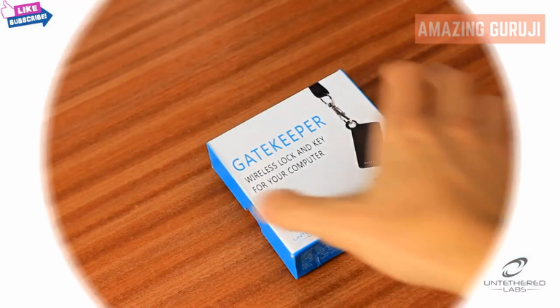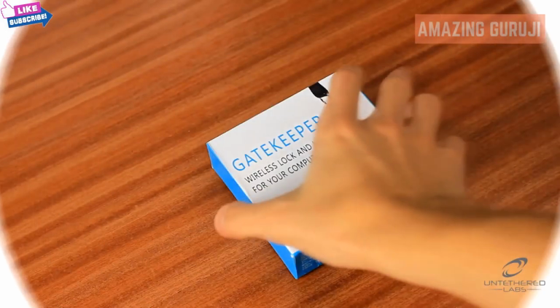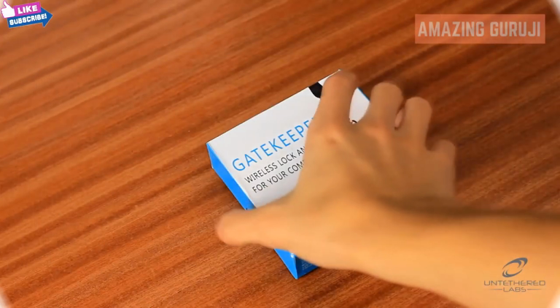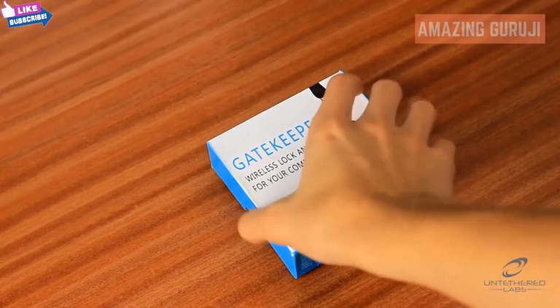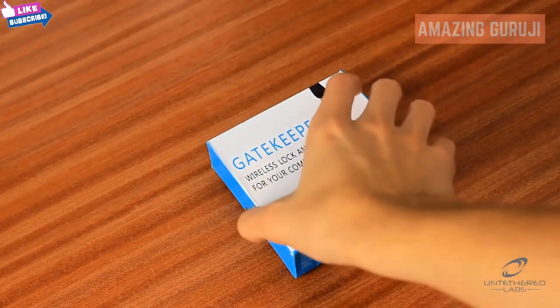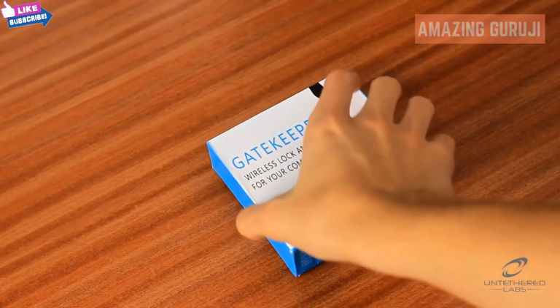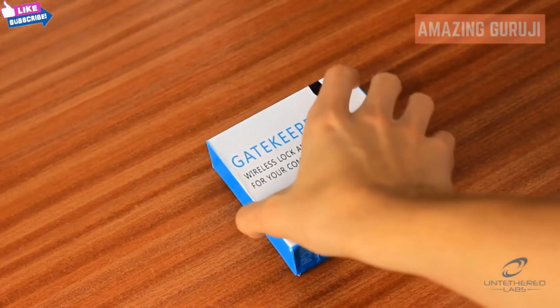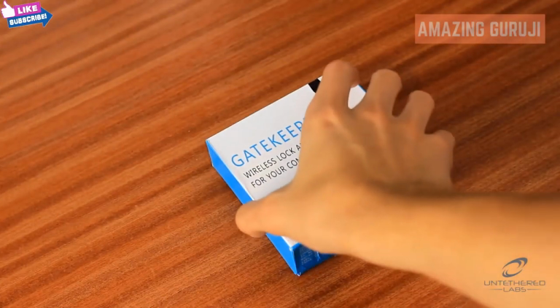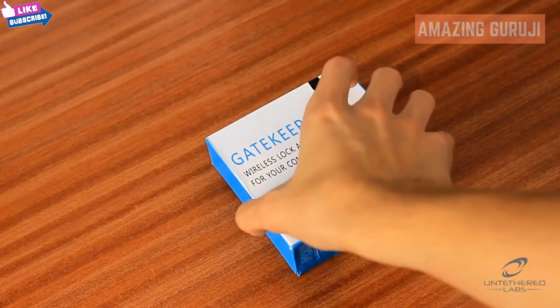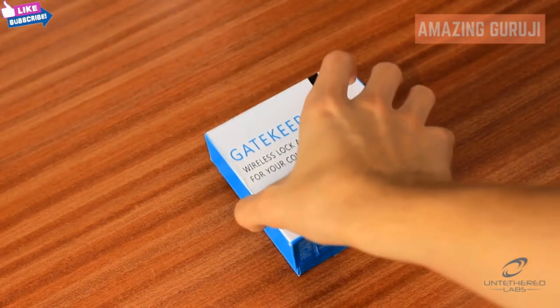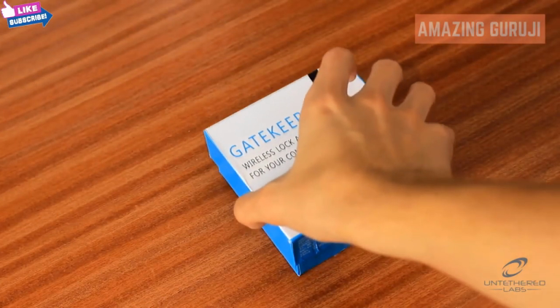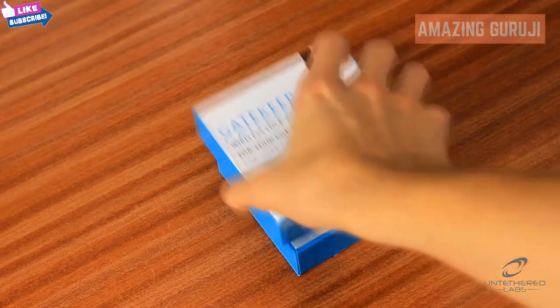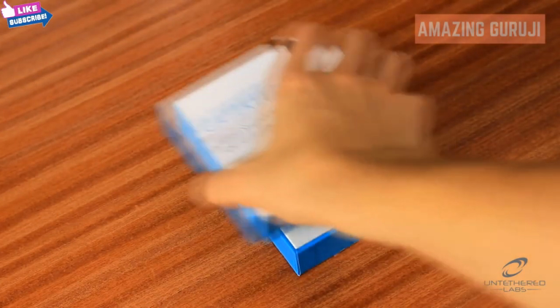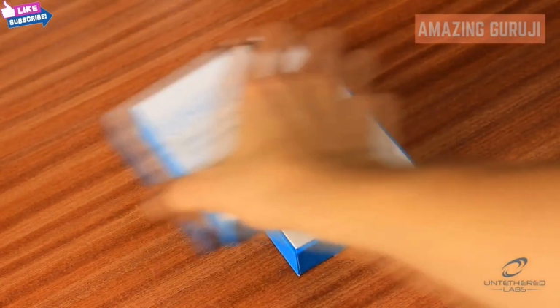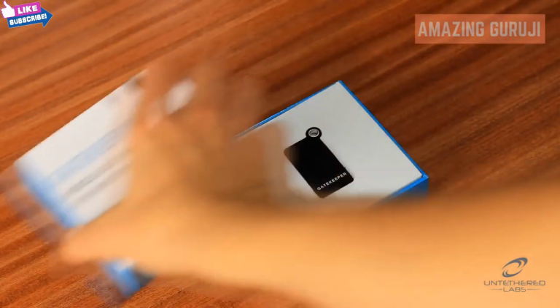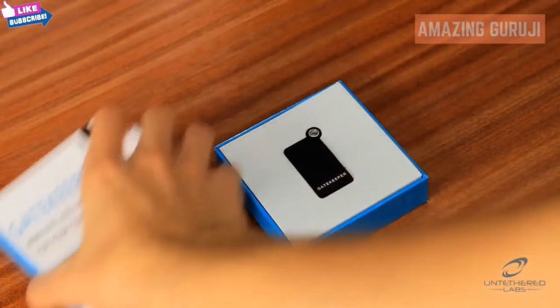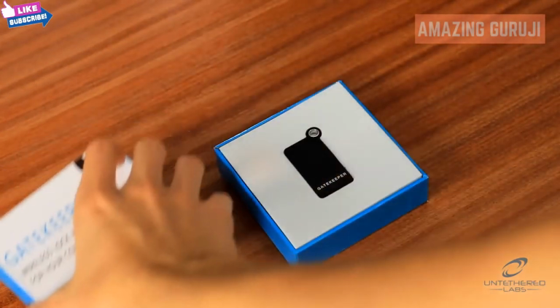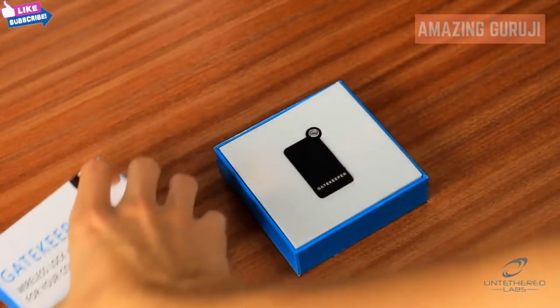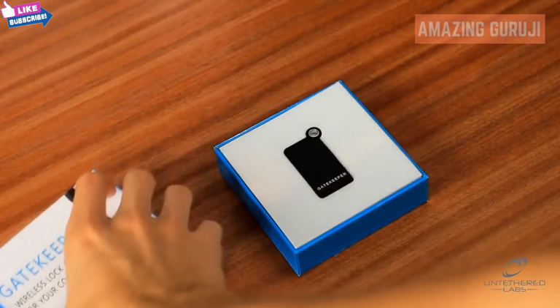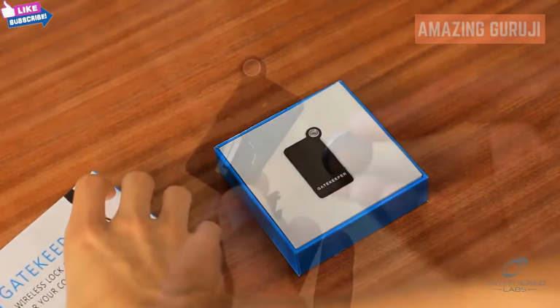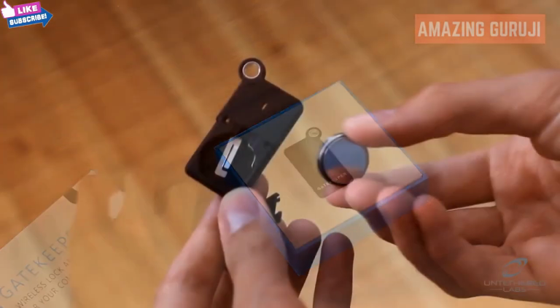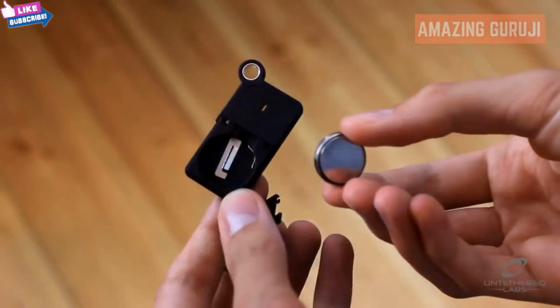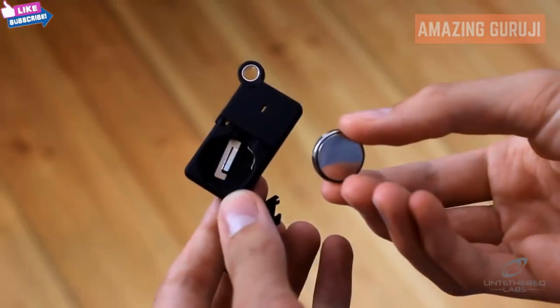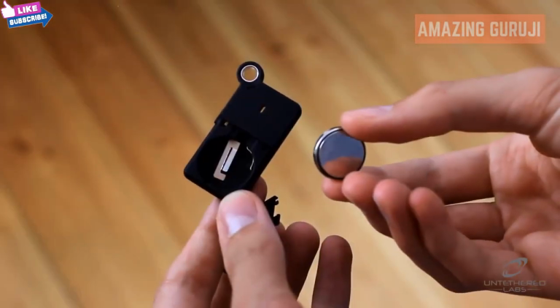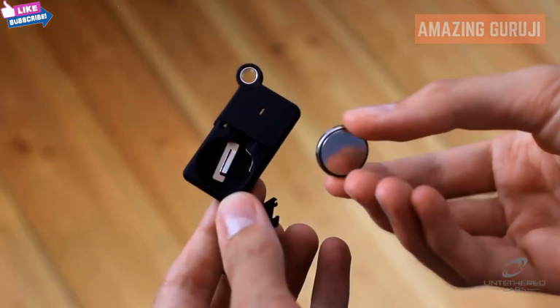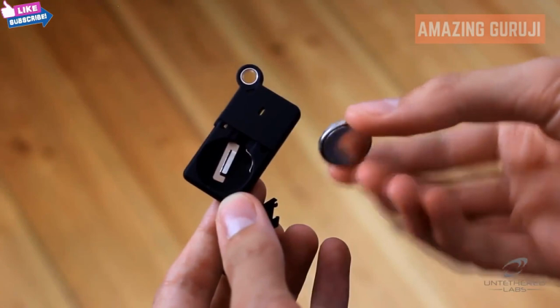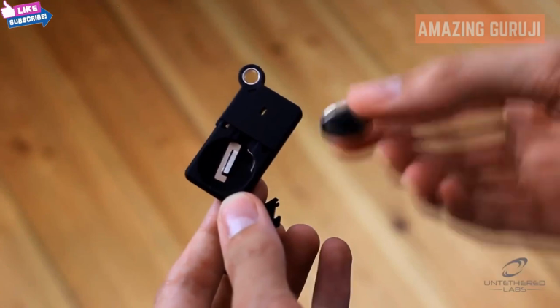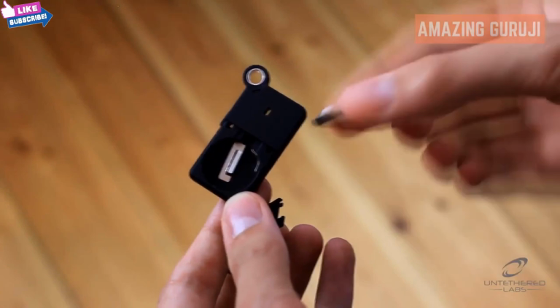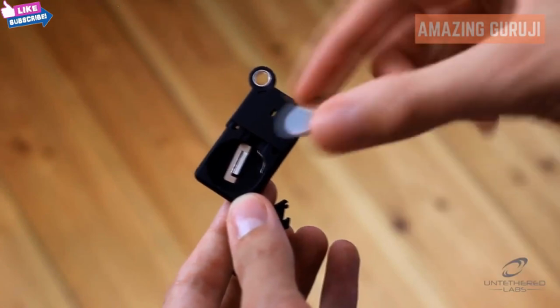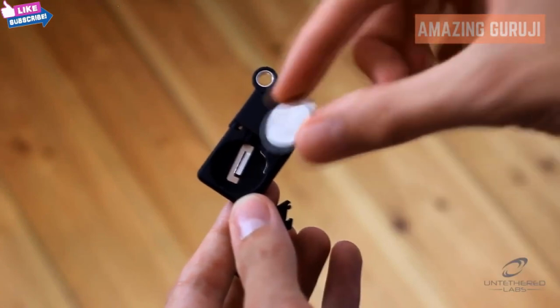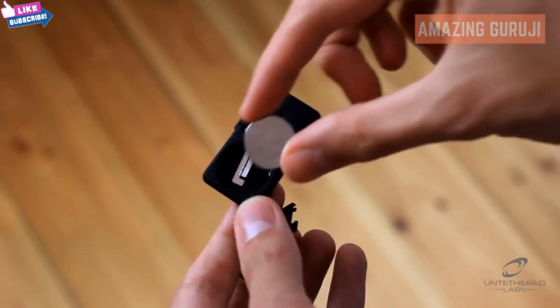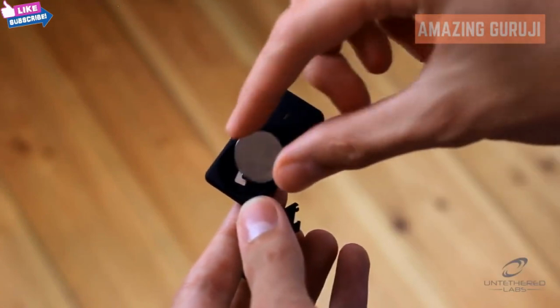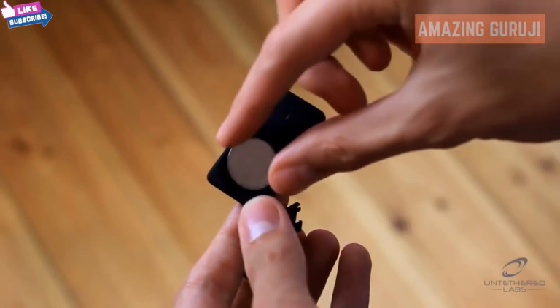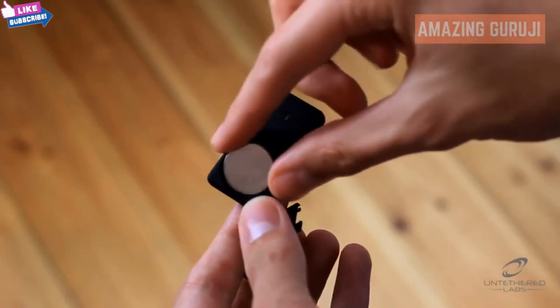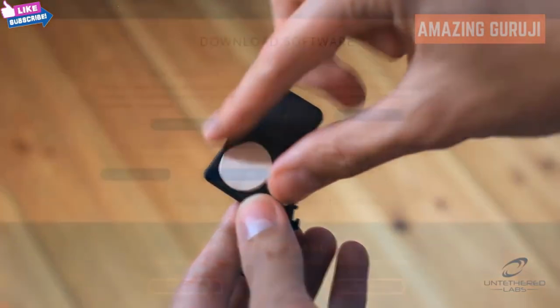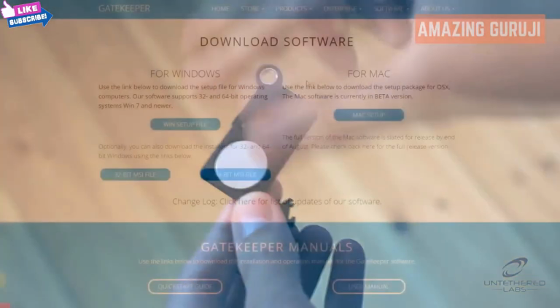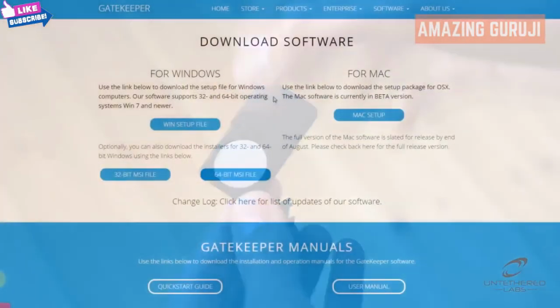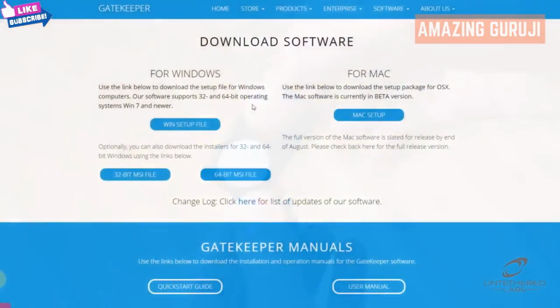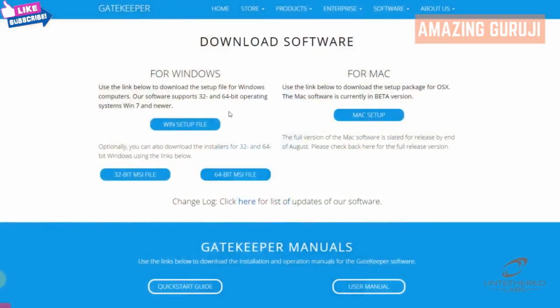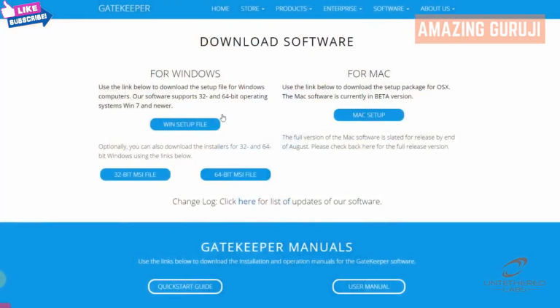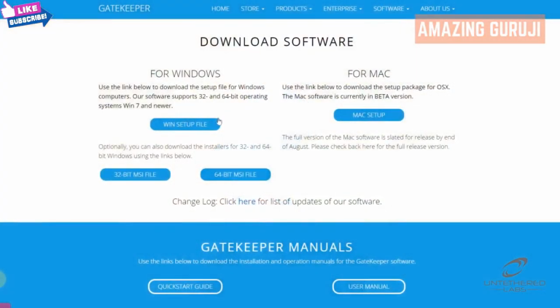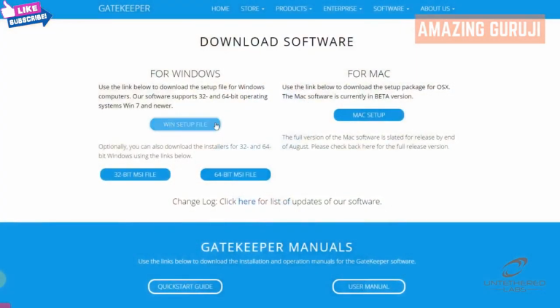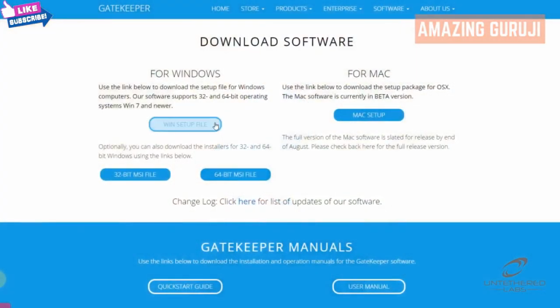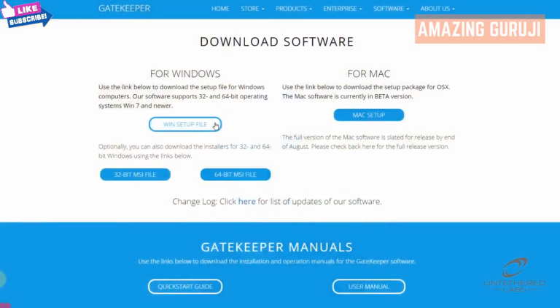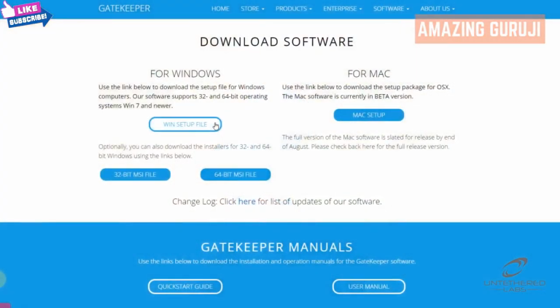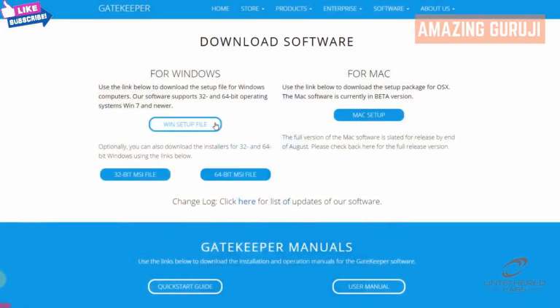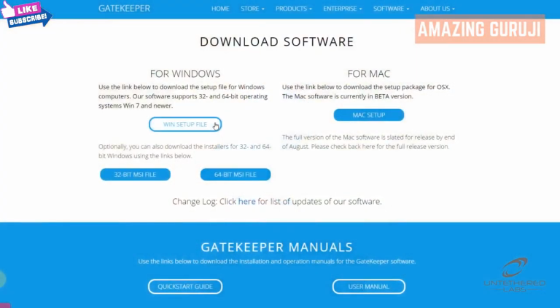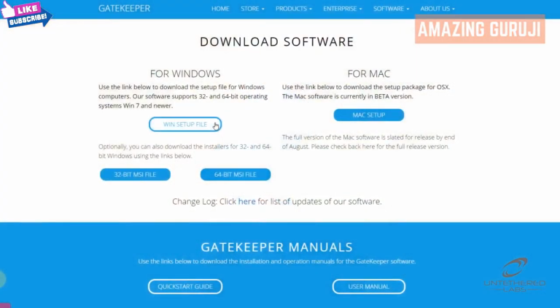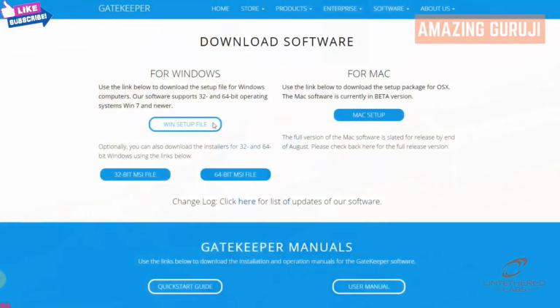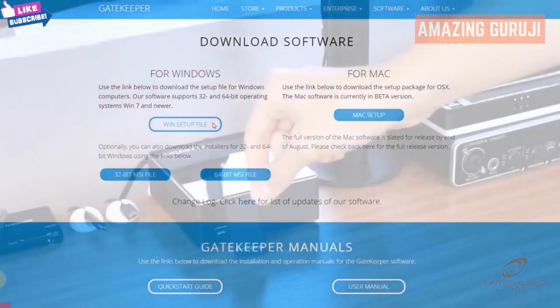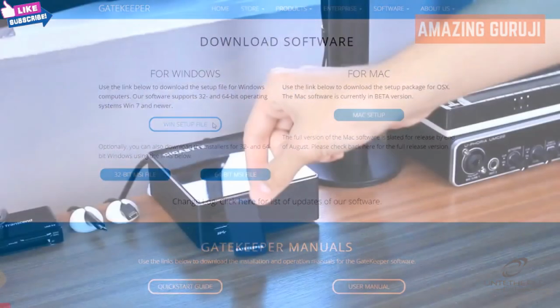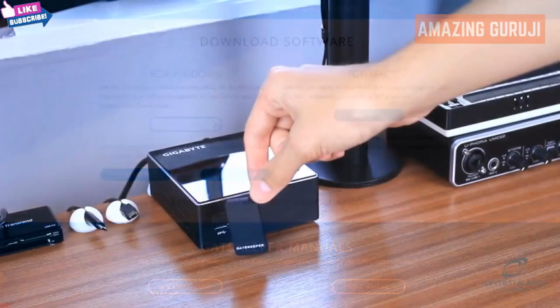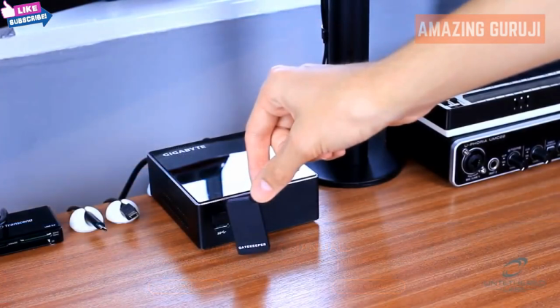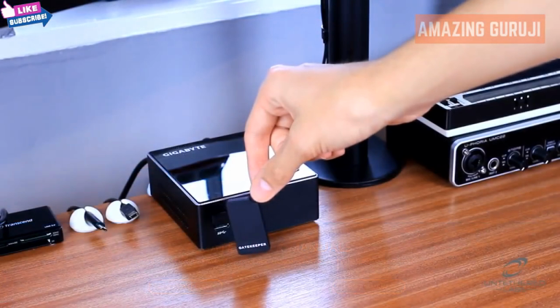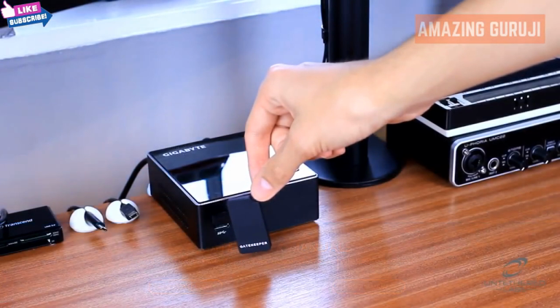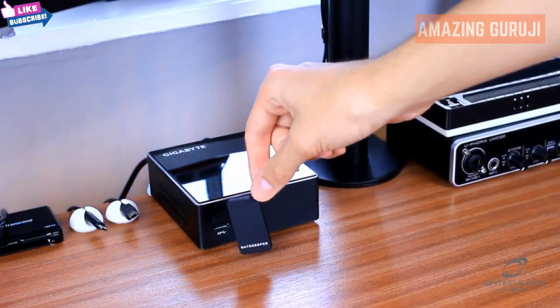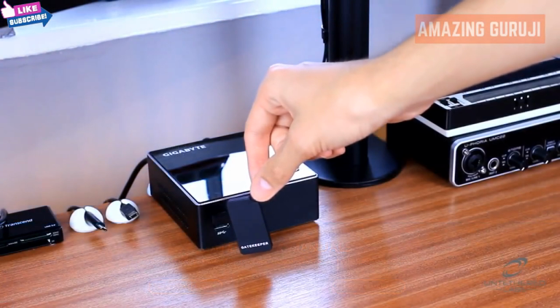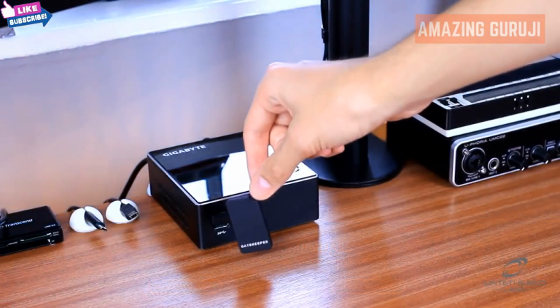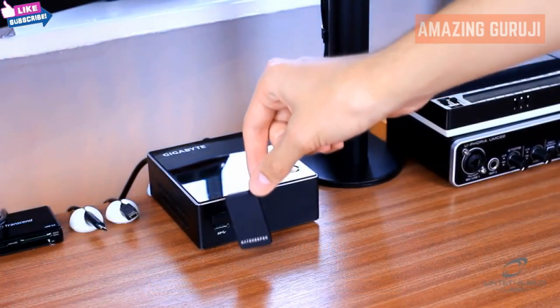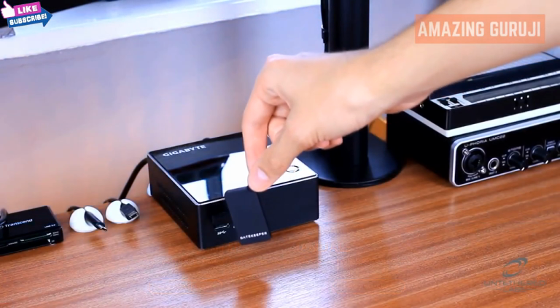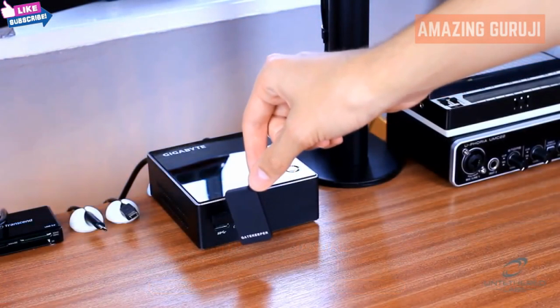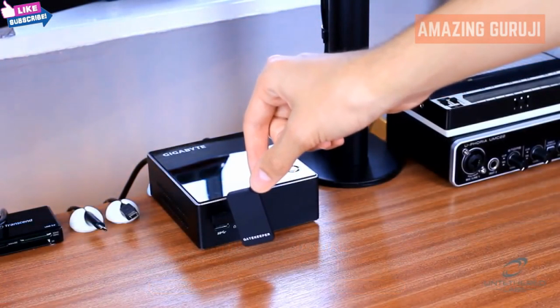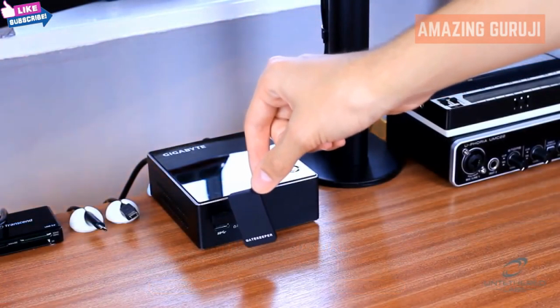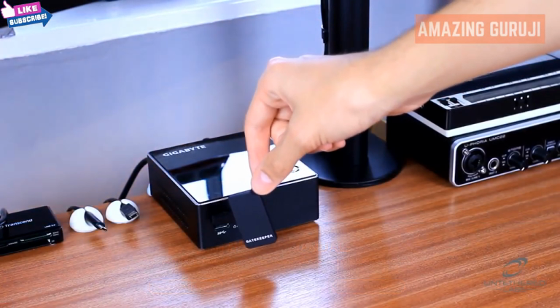Using Gatekeeper couldn't be easier. Simply insert the included battery and download the software. Pair the dongle and you're ready to go.